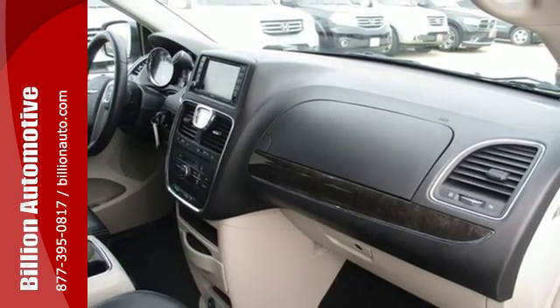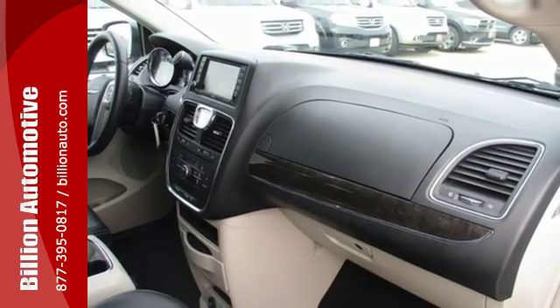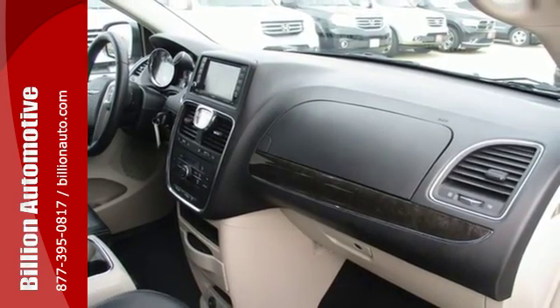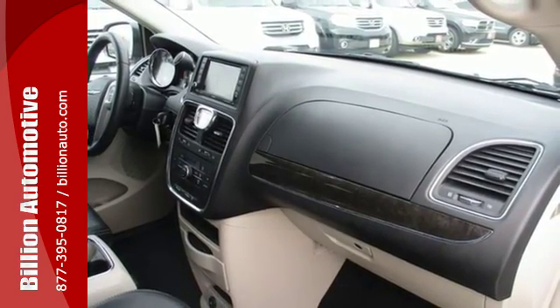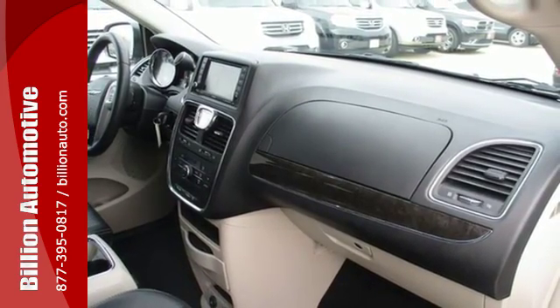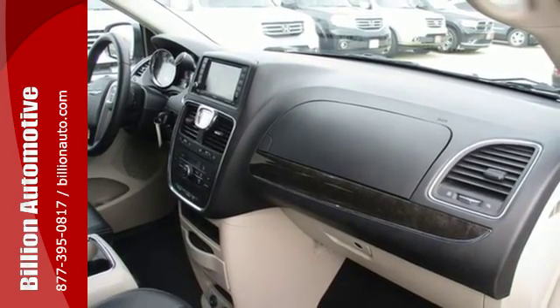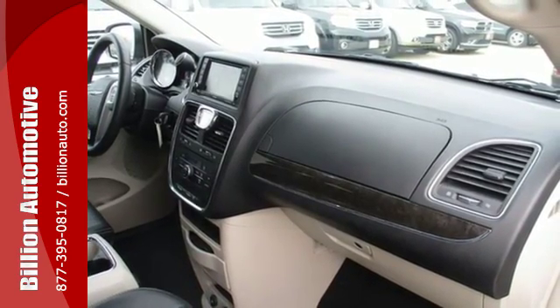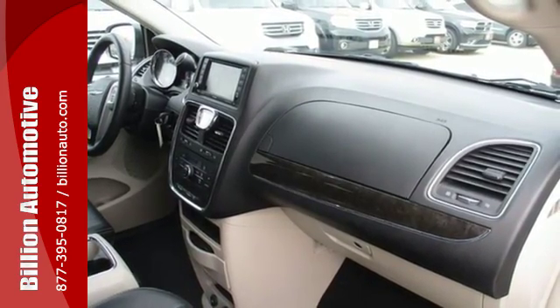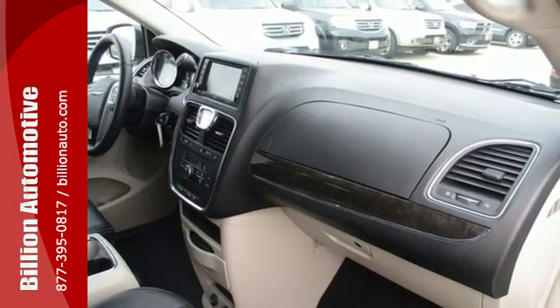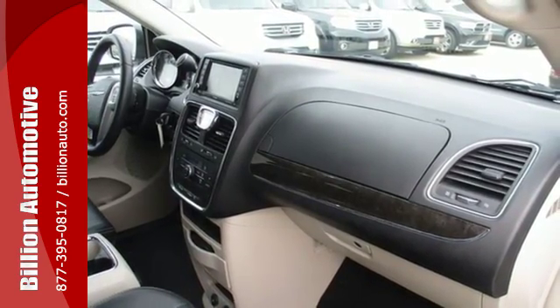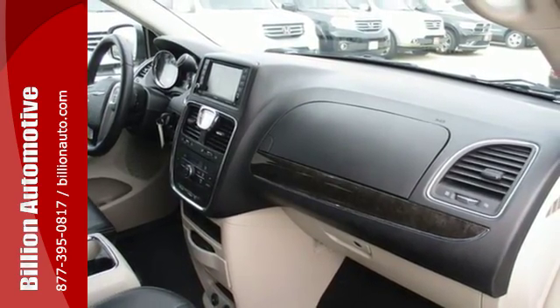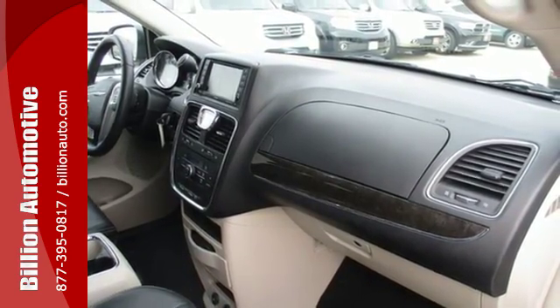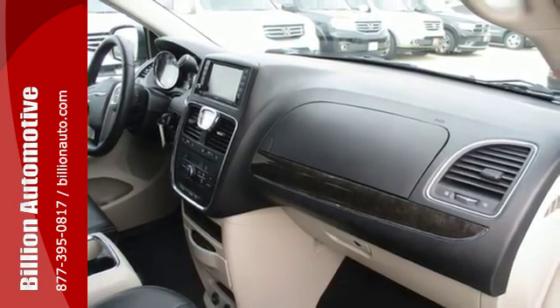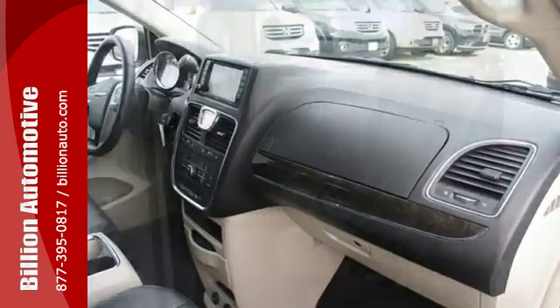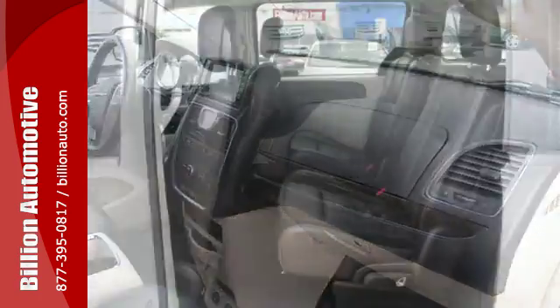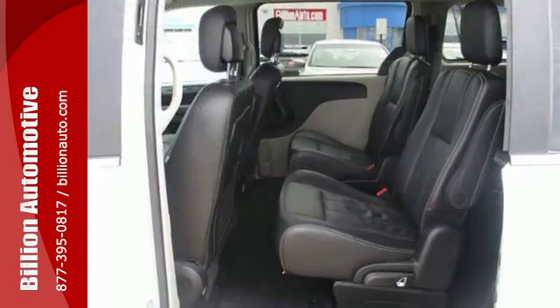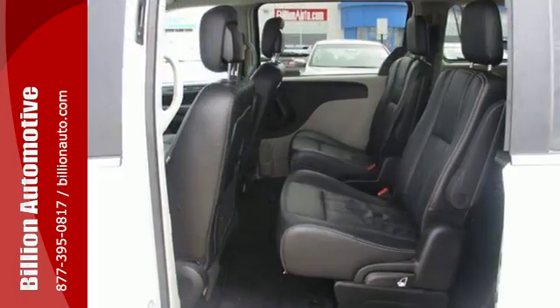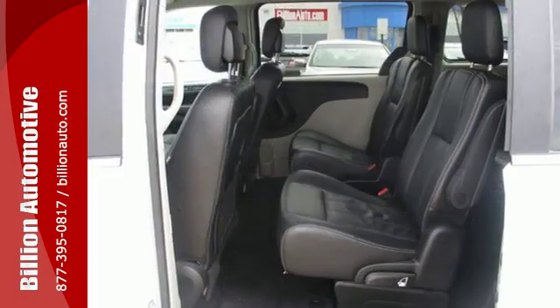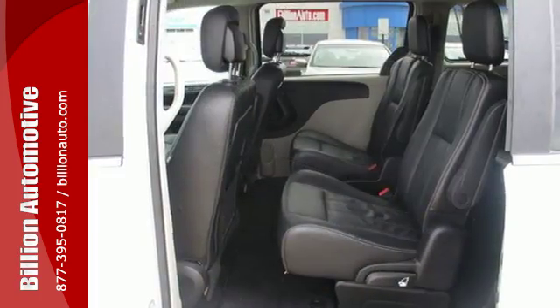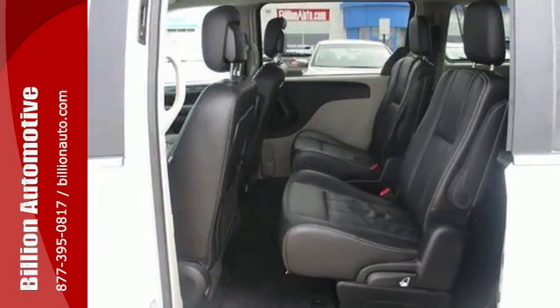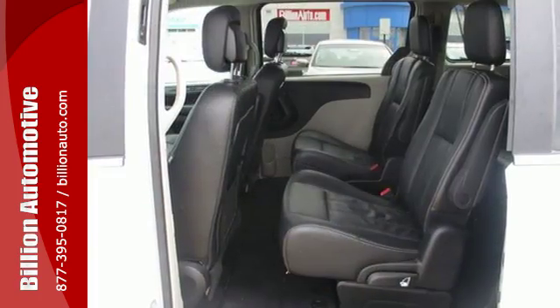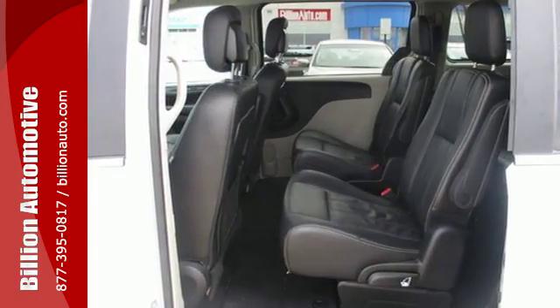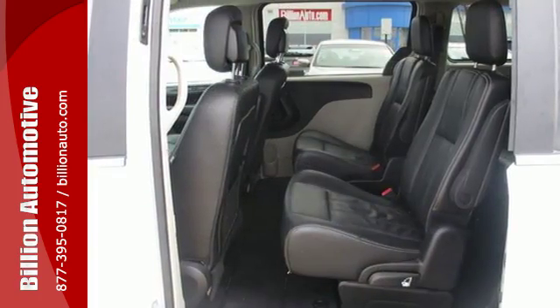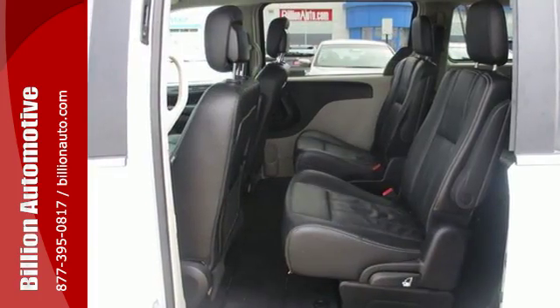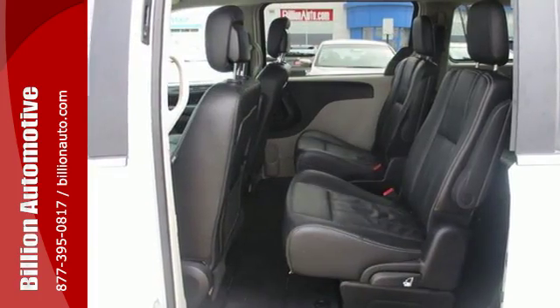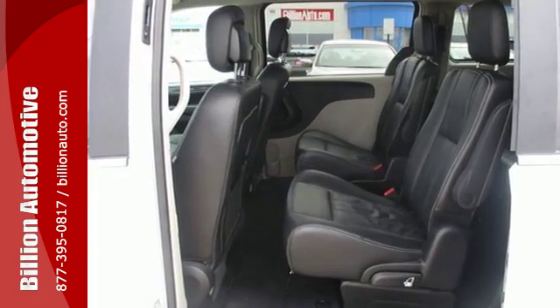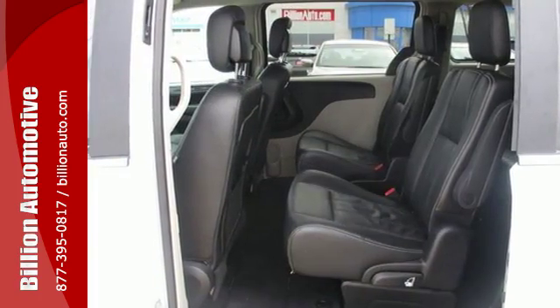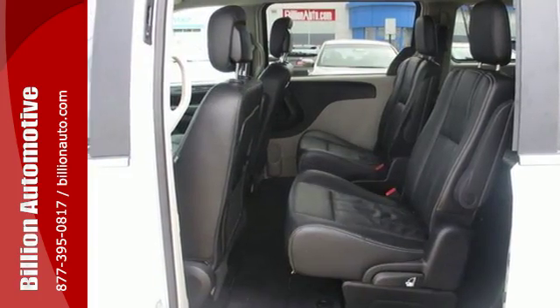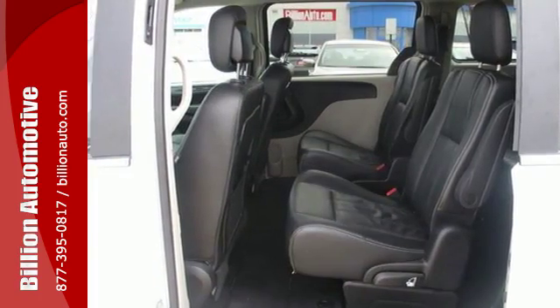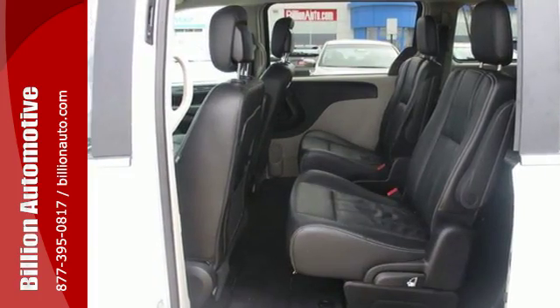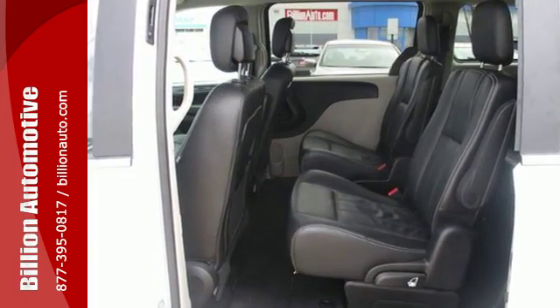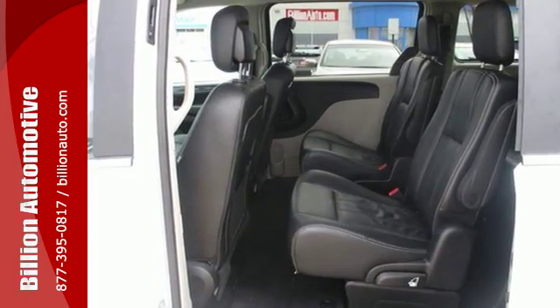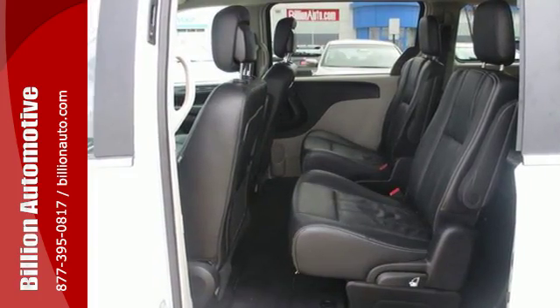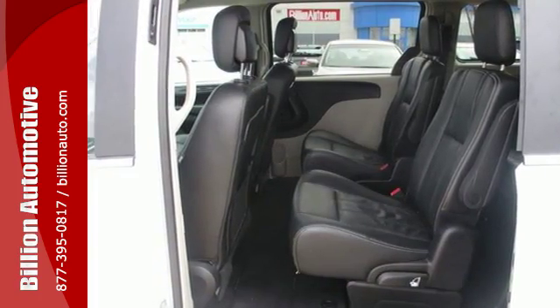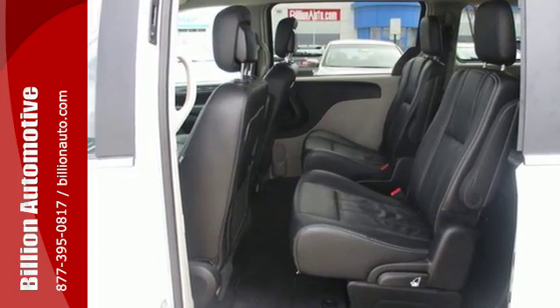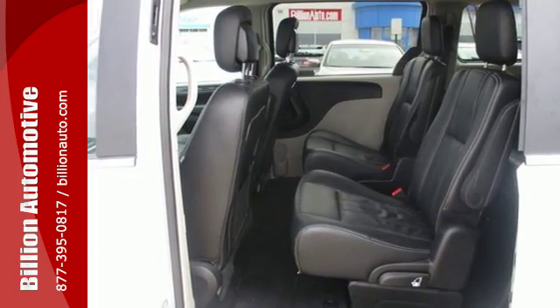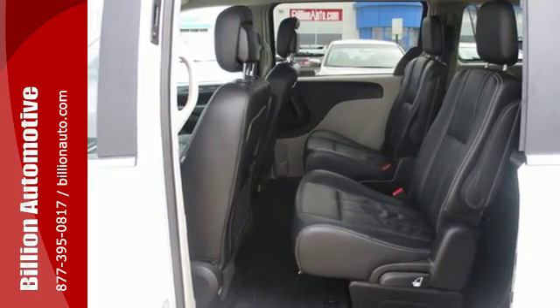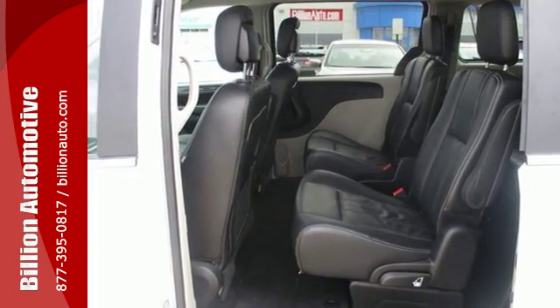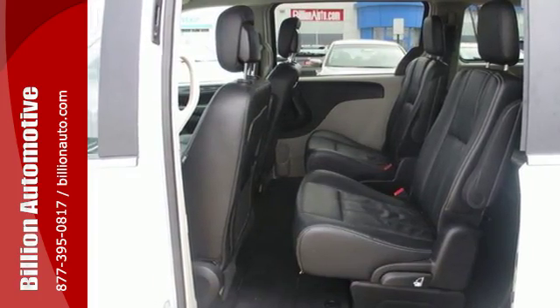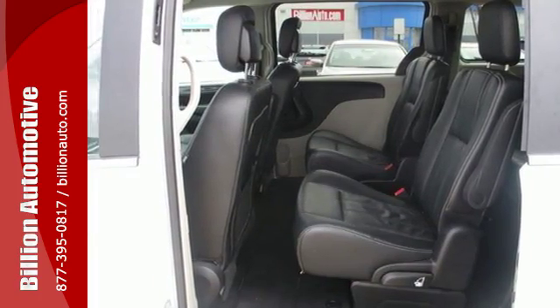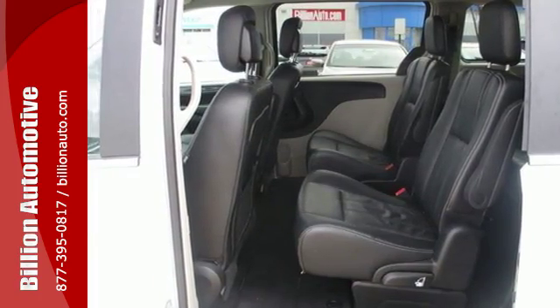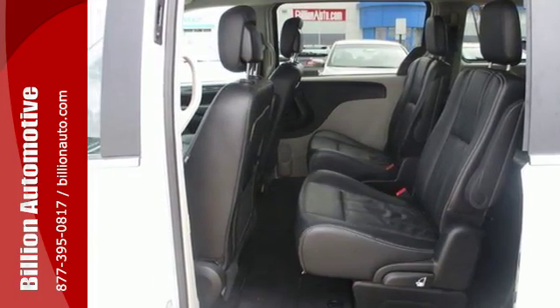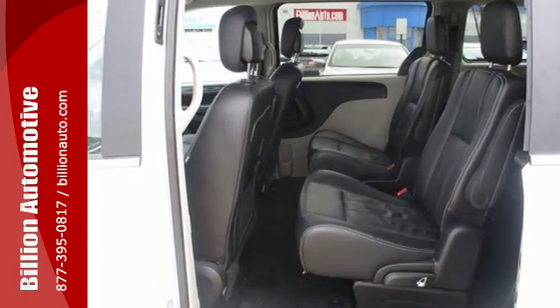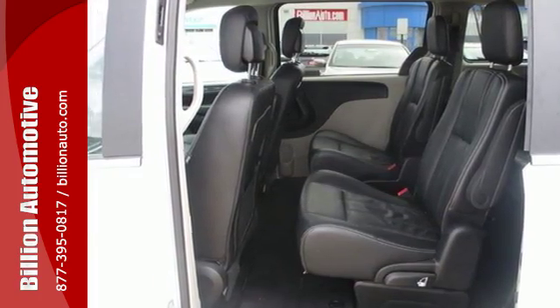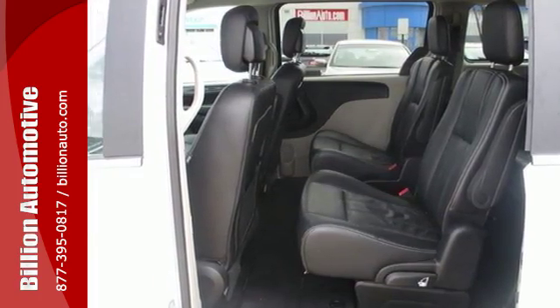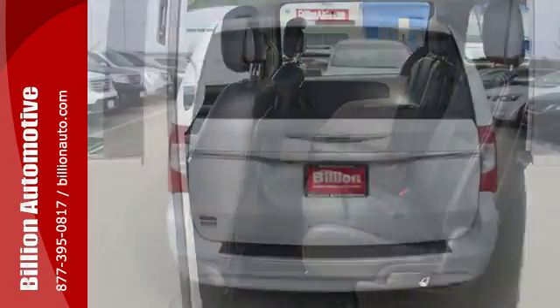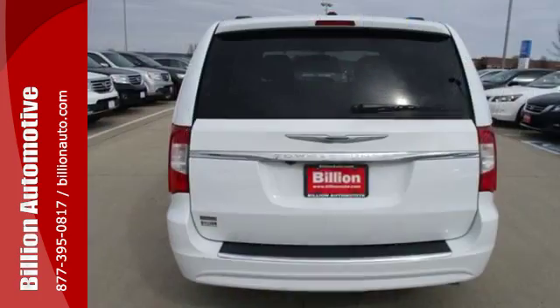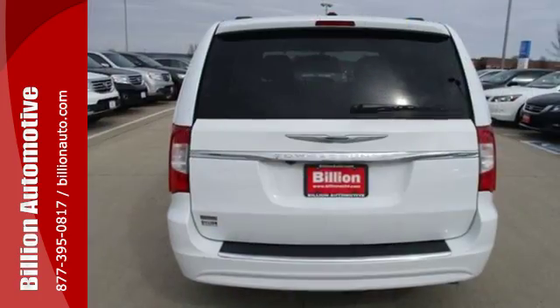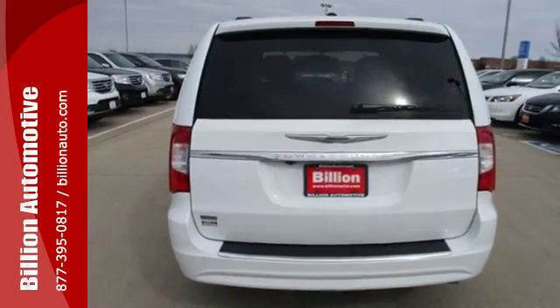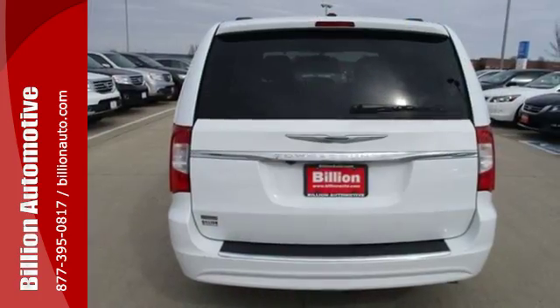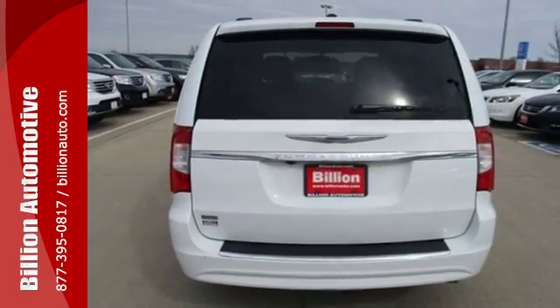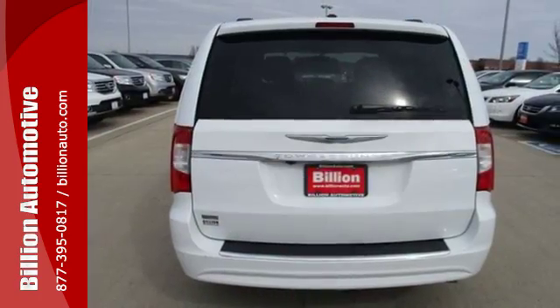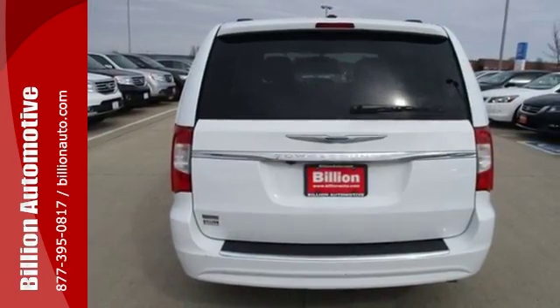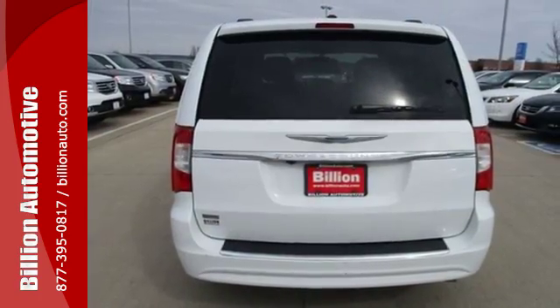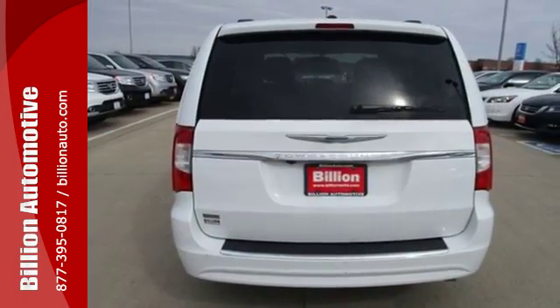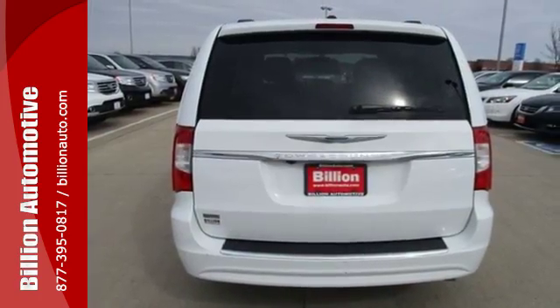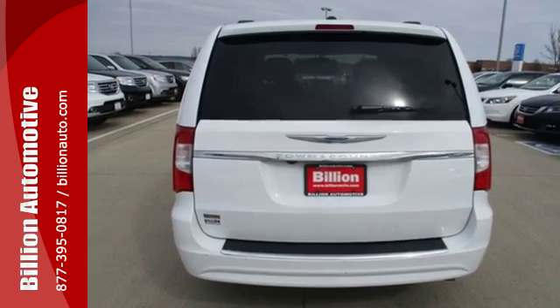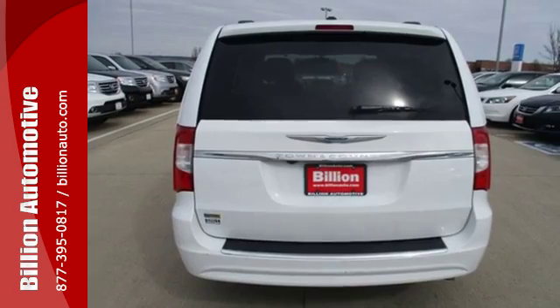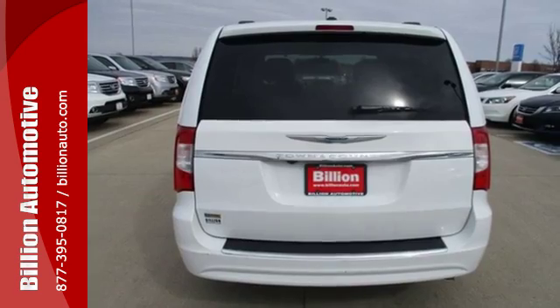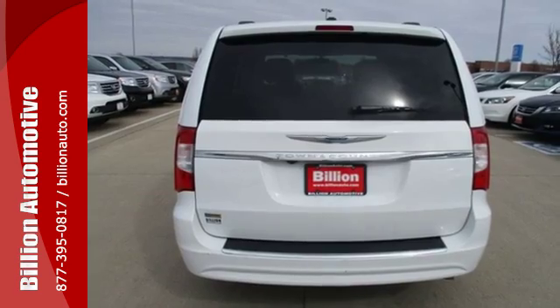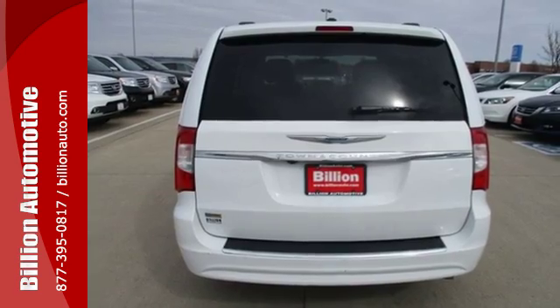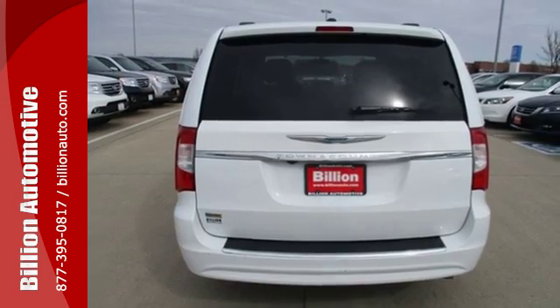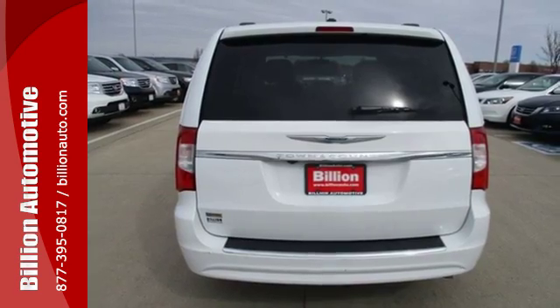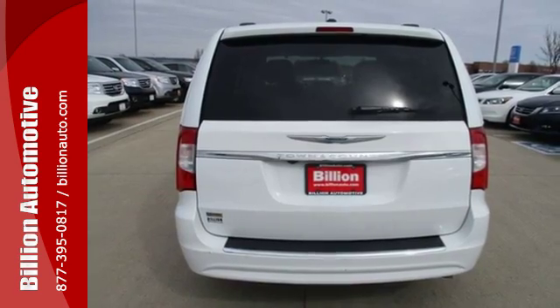It's not something you need to drive, it's something you'll want to drive. It just happens to be the perfect family vehicle, too. Take it for a test drive today.